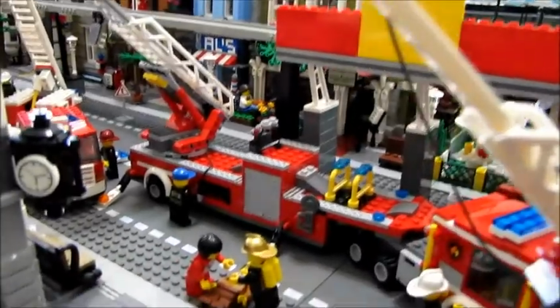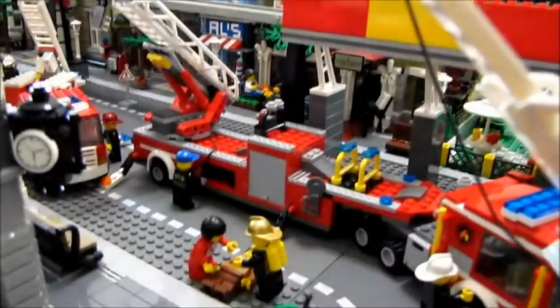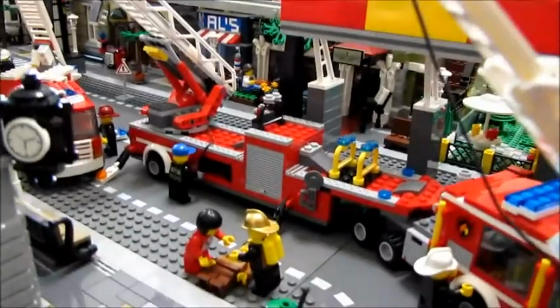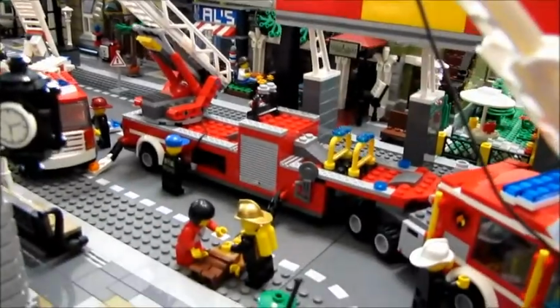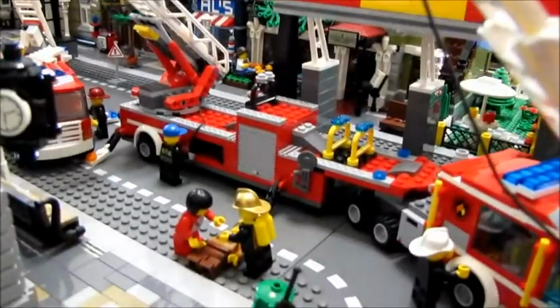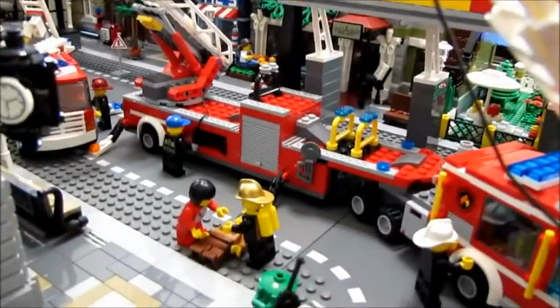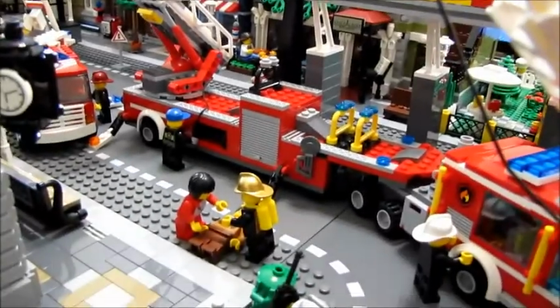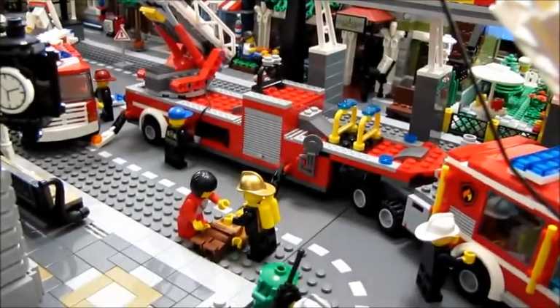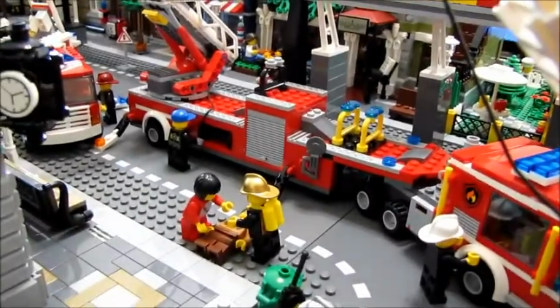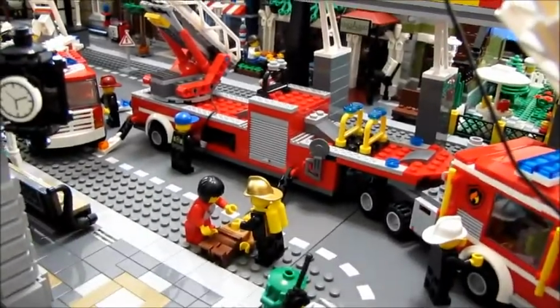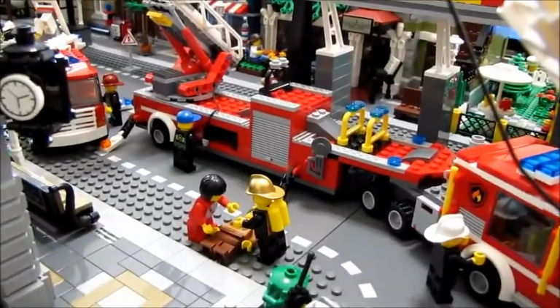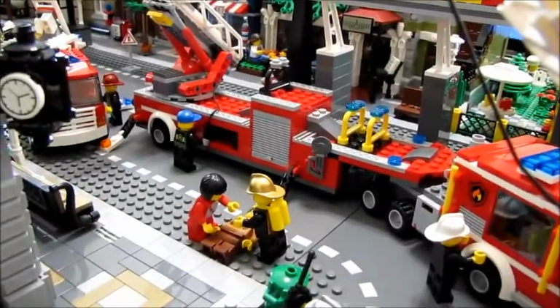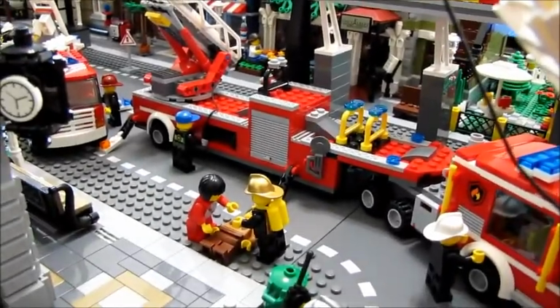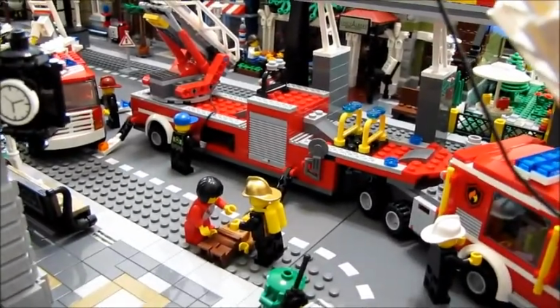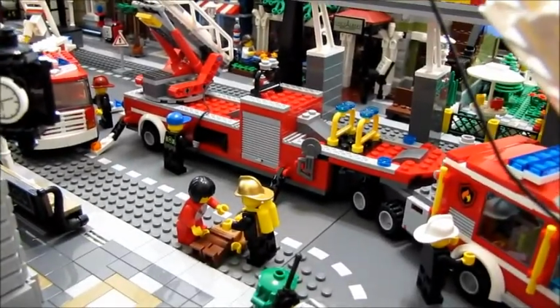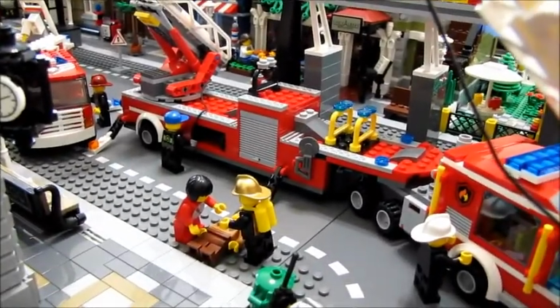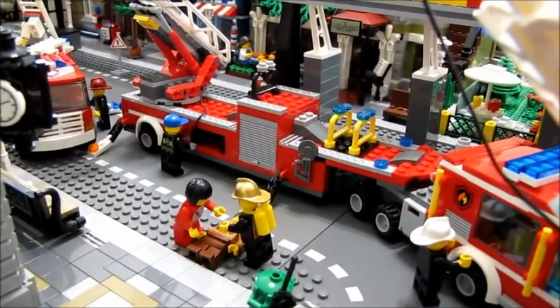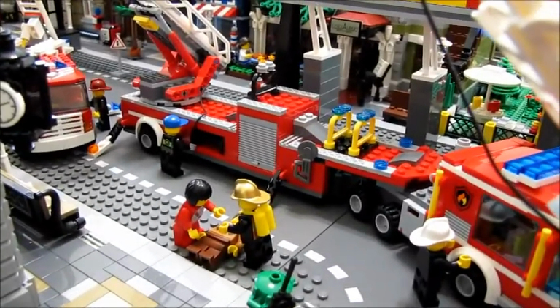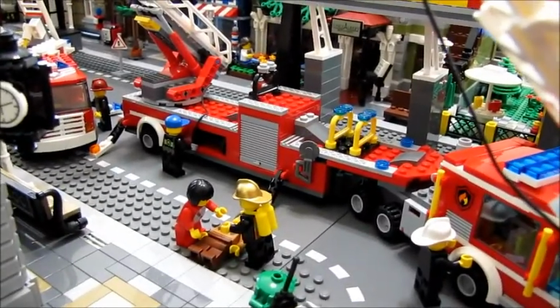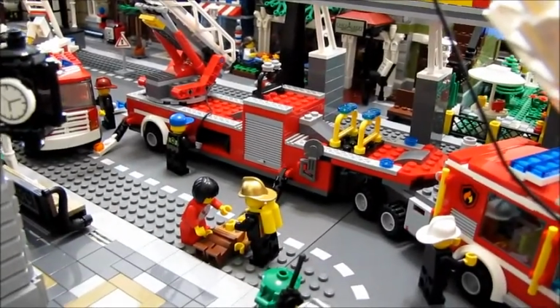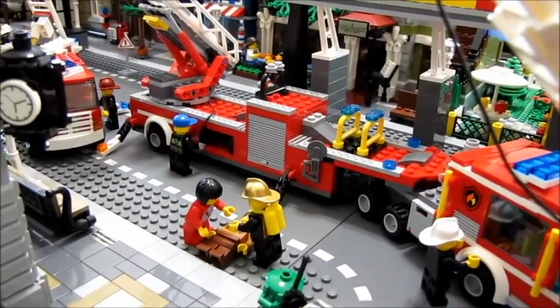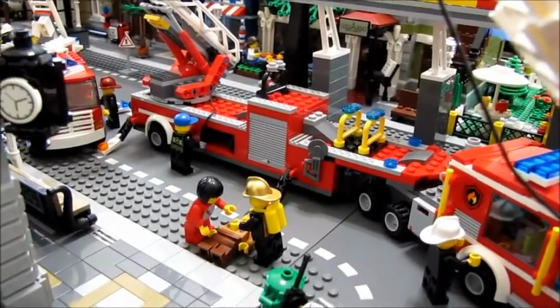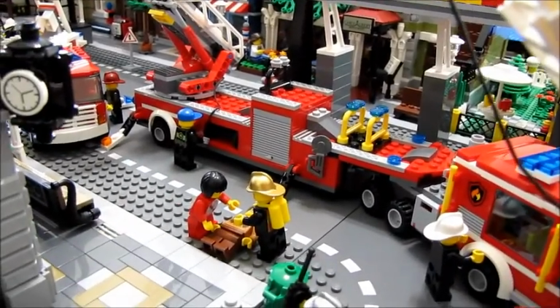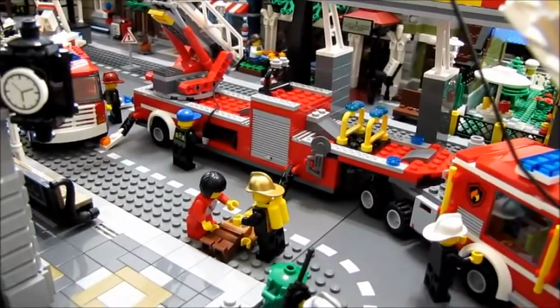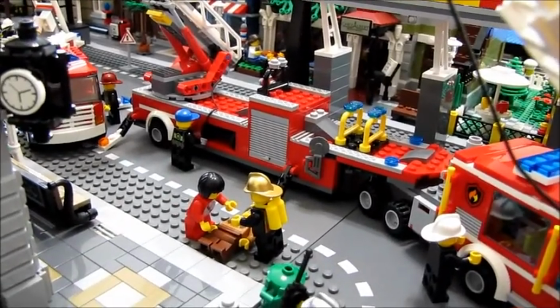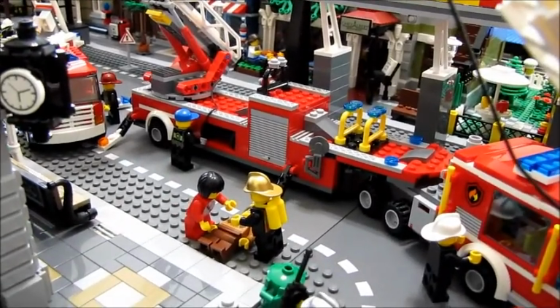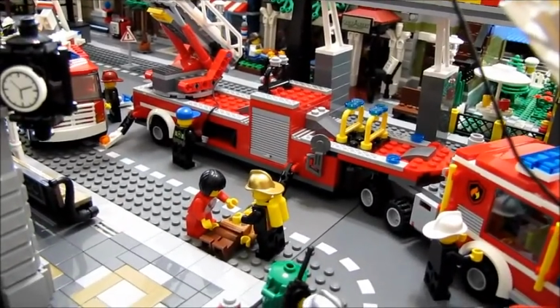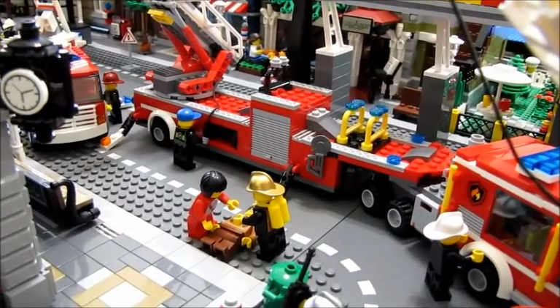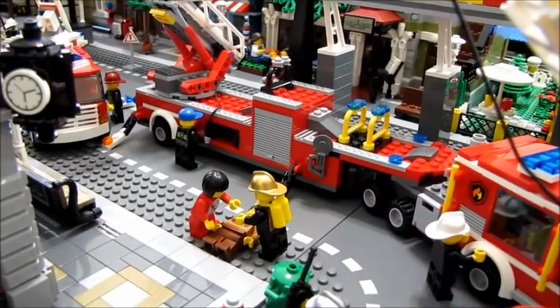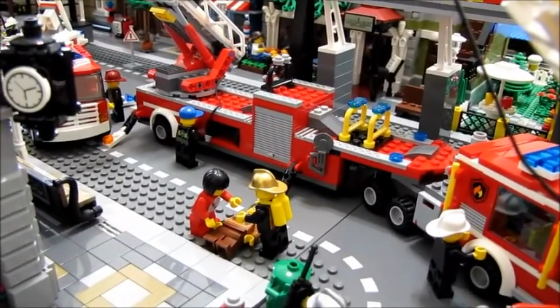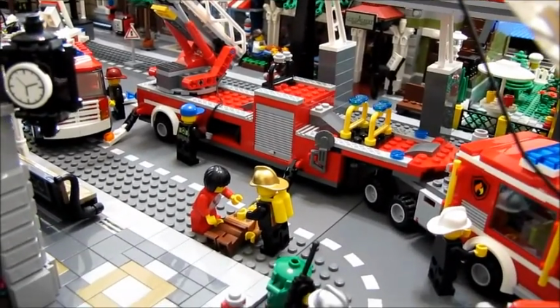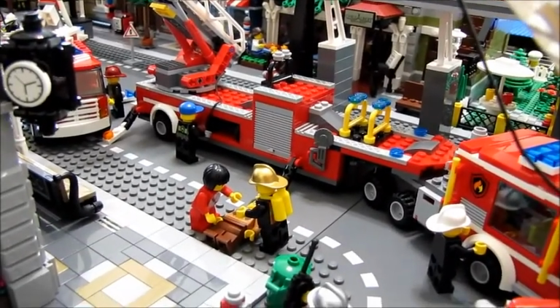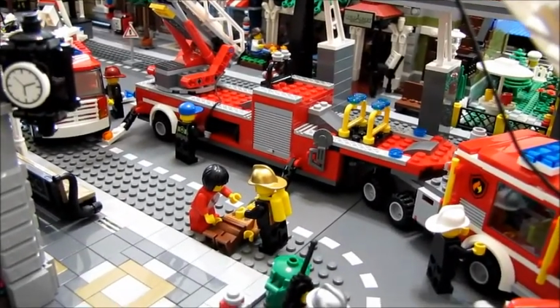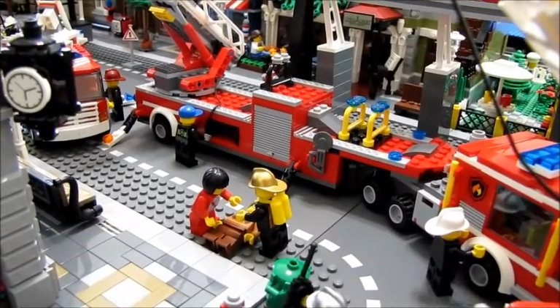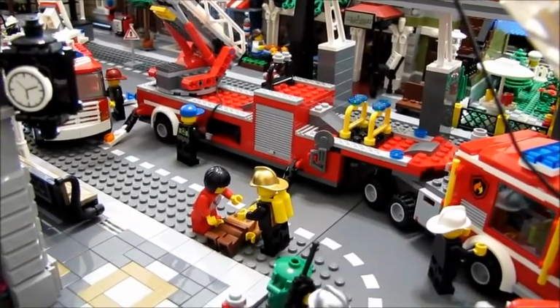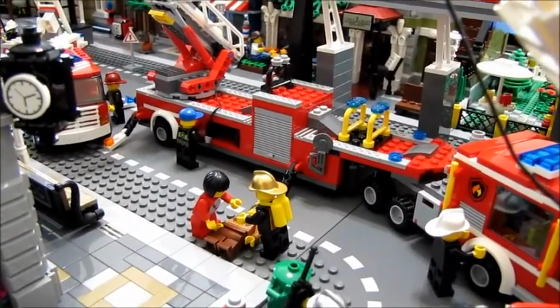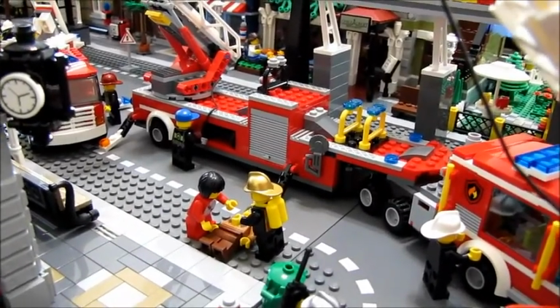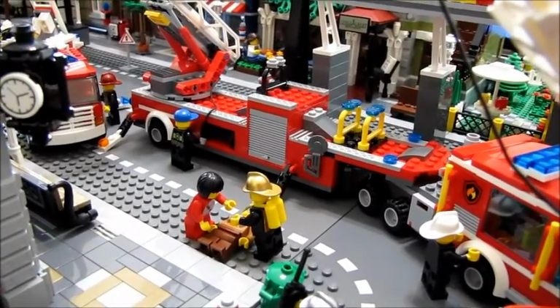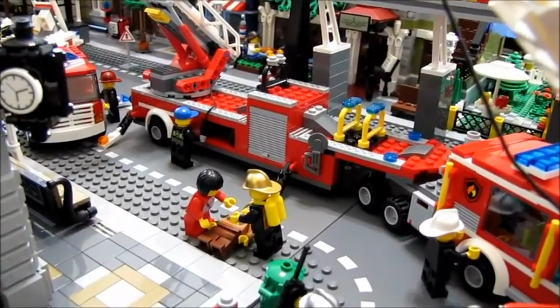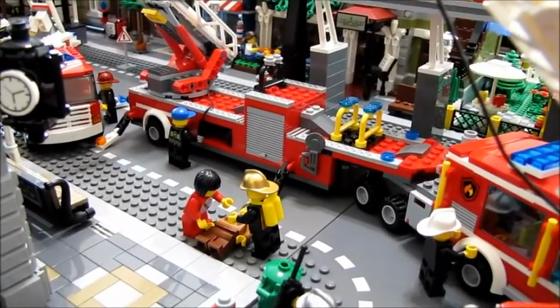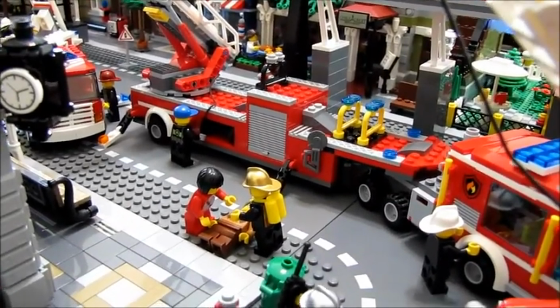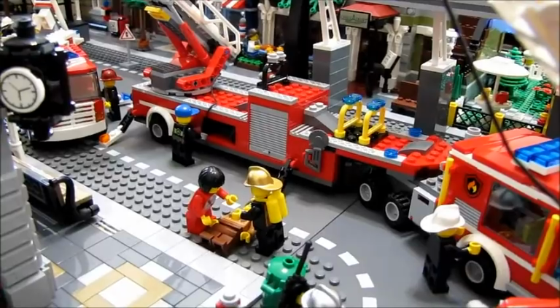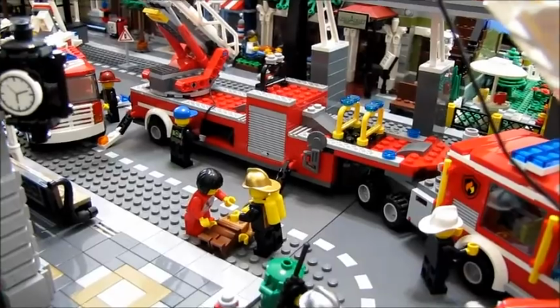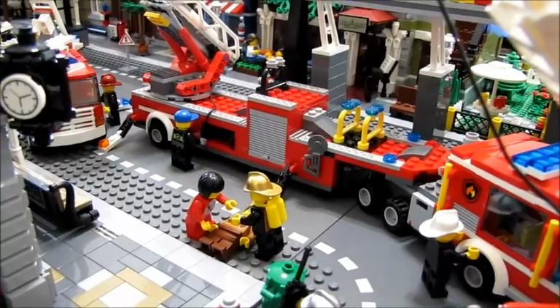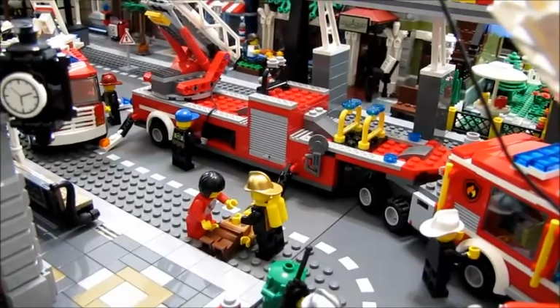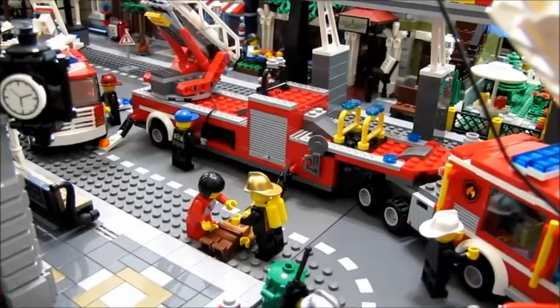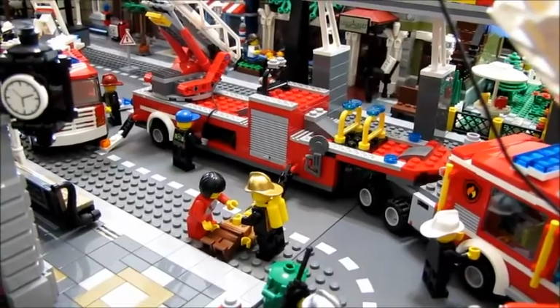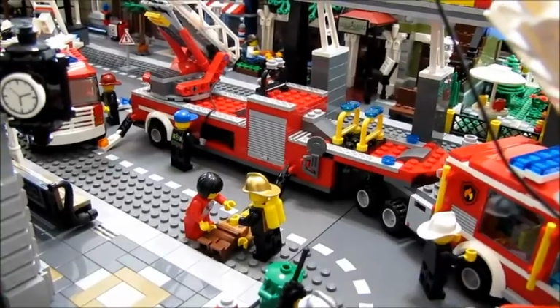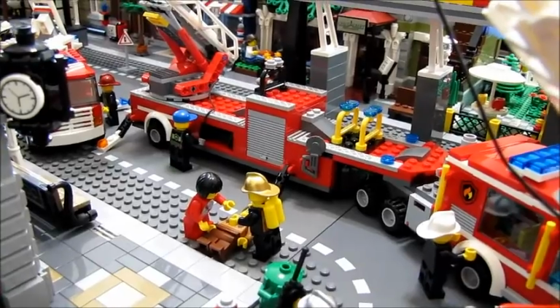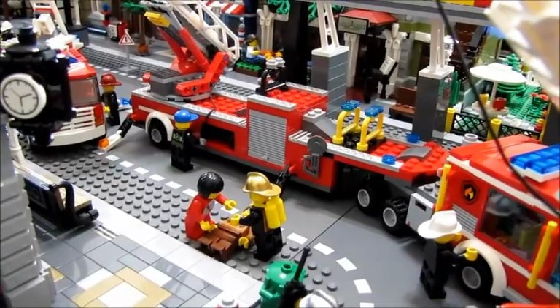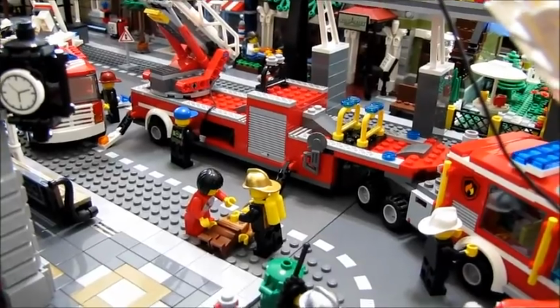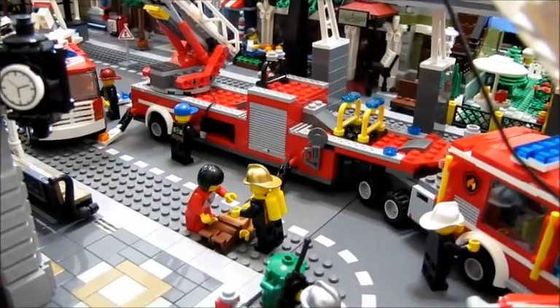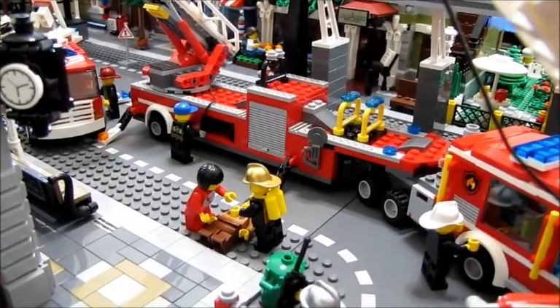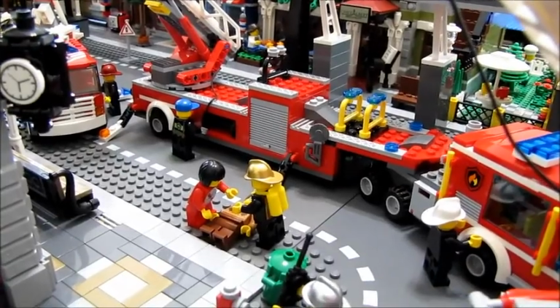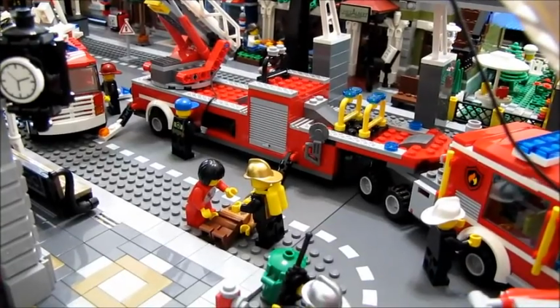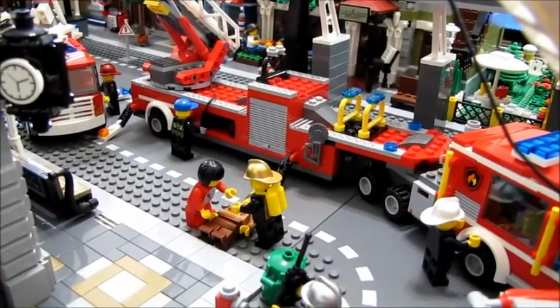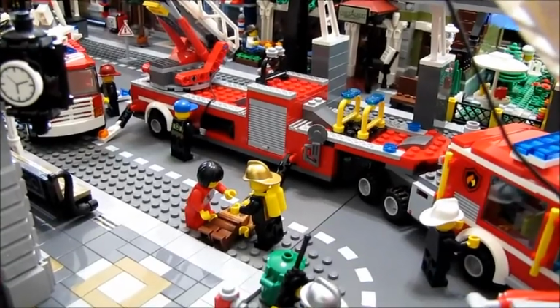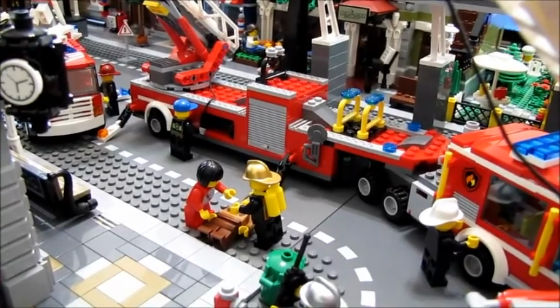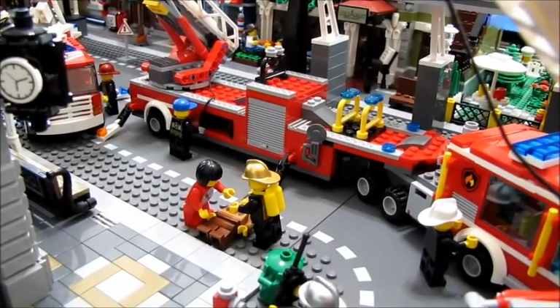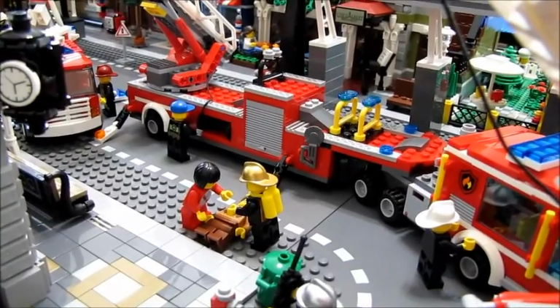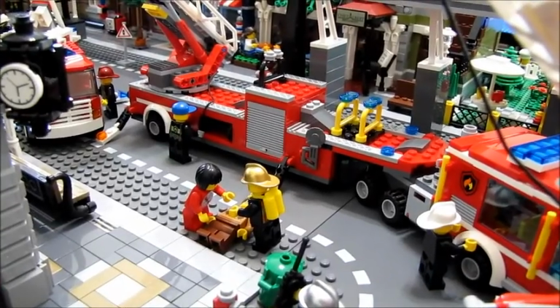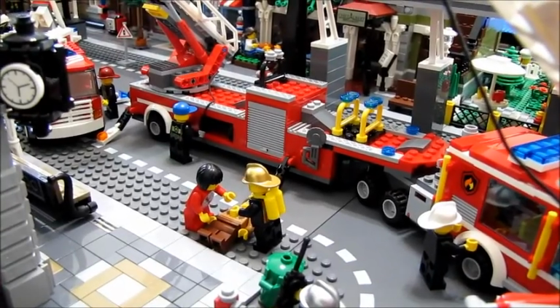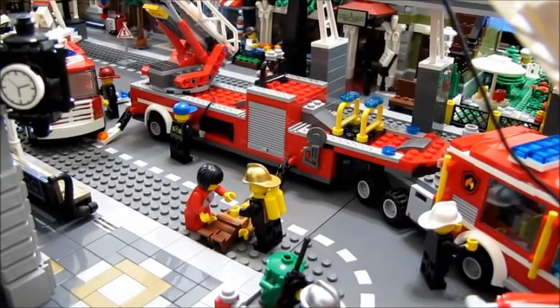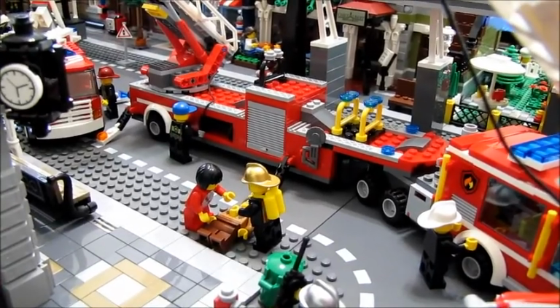He looks like he's spraying it up there with water. Out here in front of the building they have their first victim outside. He's being treated by paramedics, so hopefully he'll be okay.